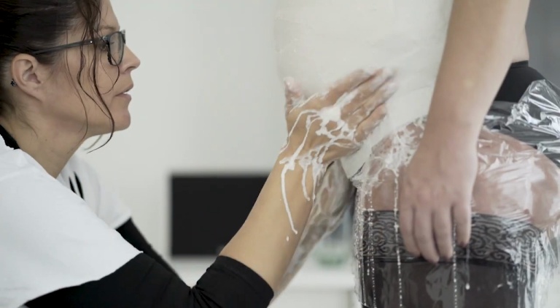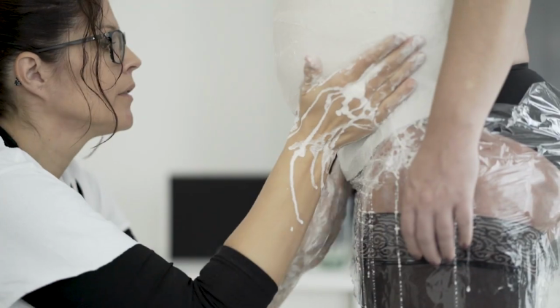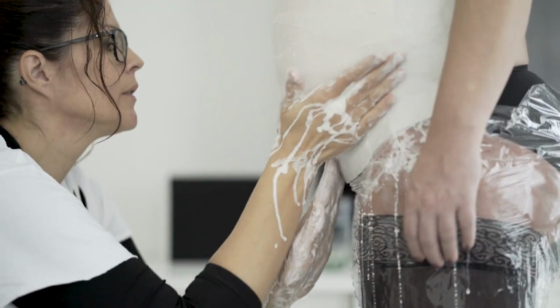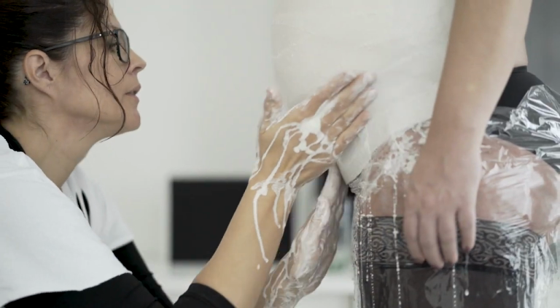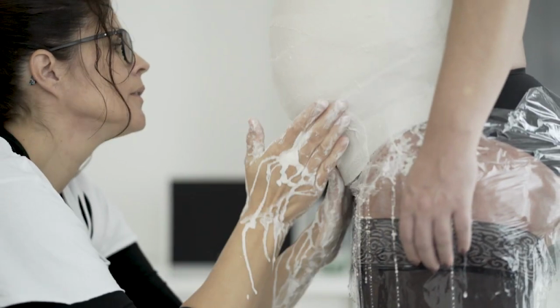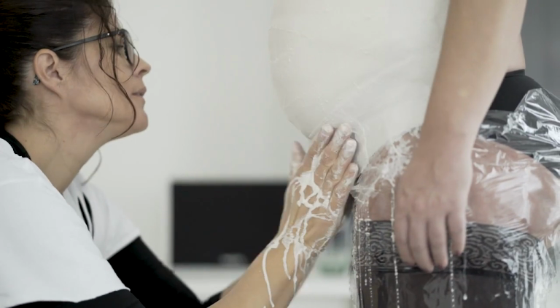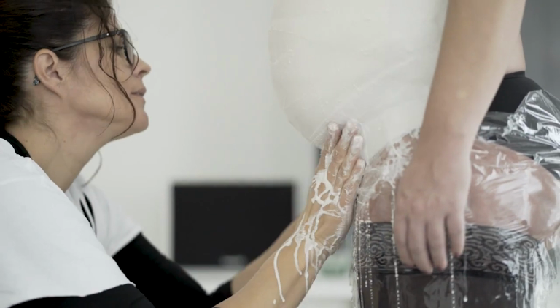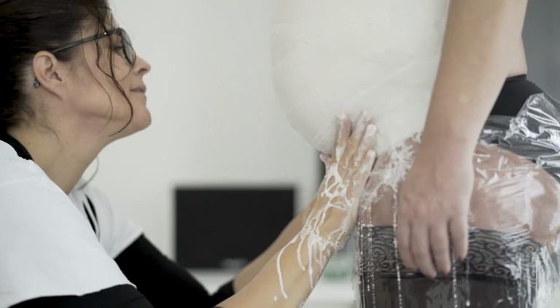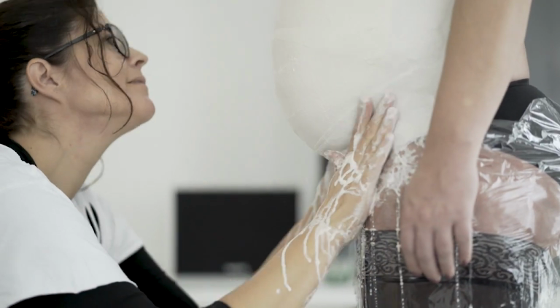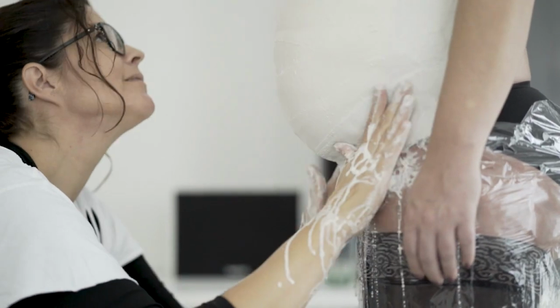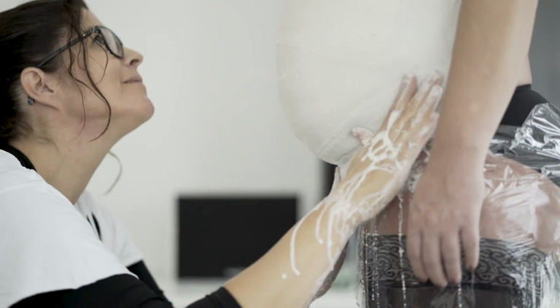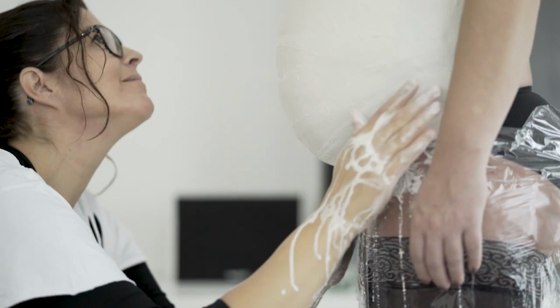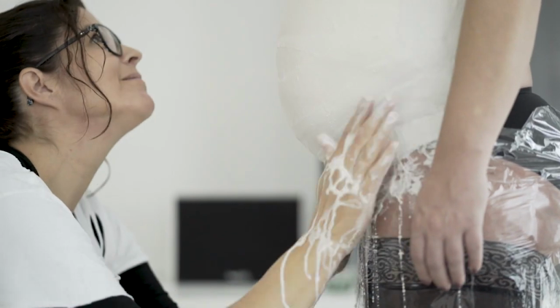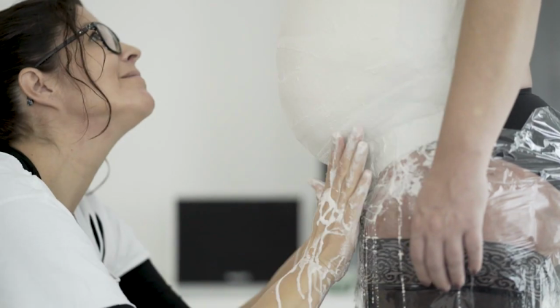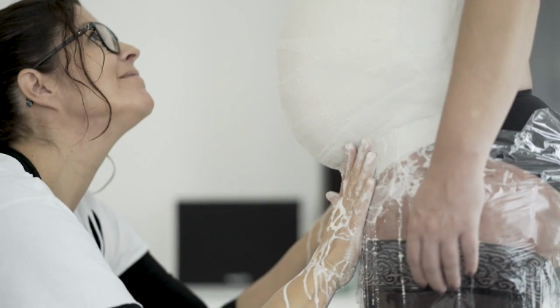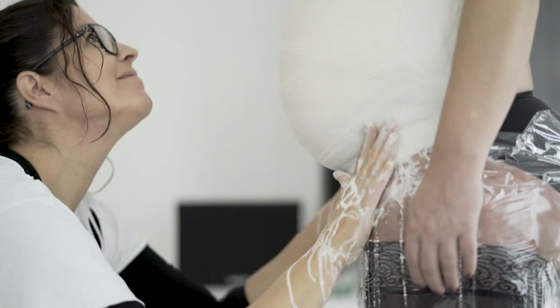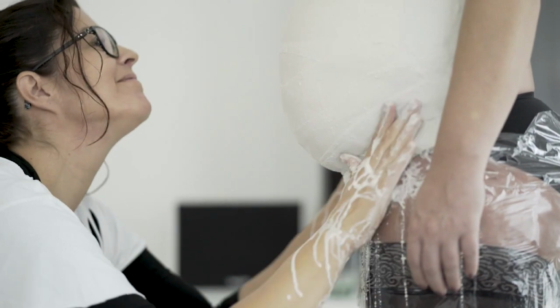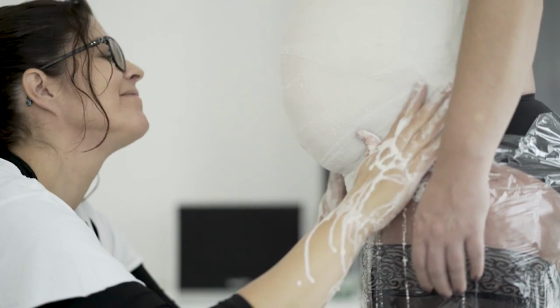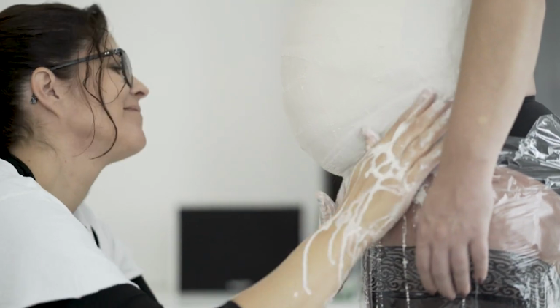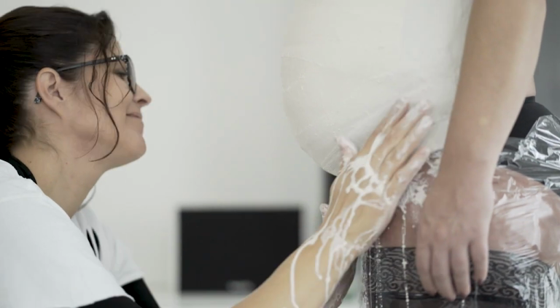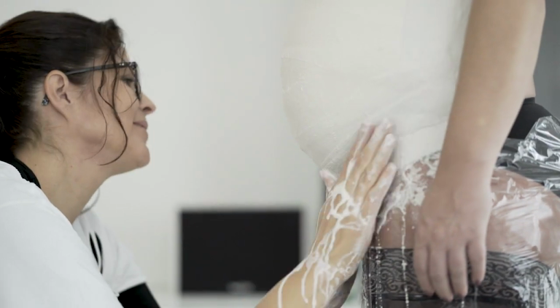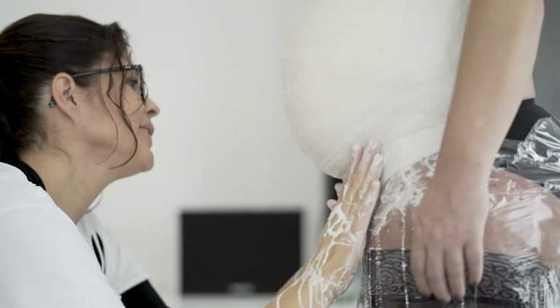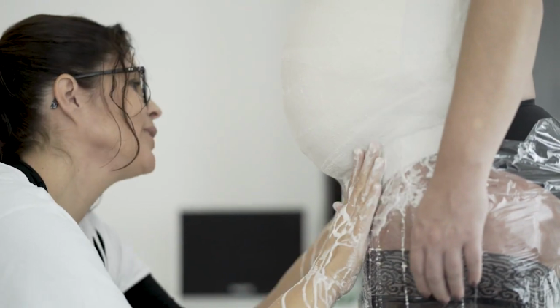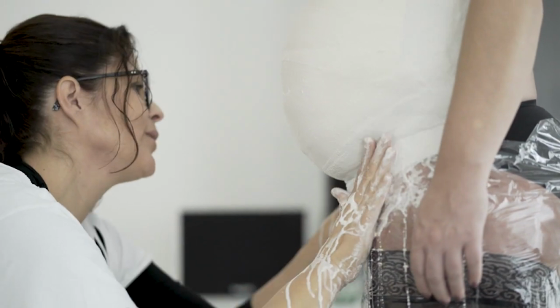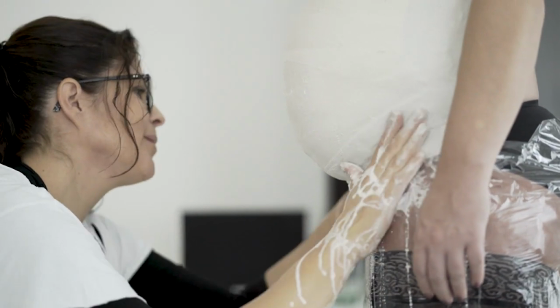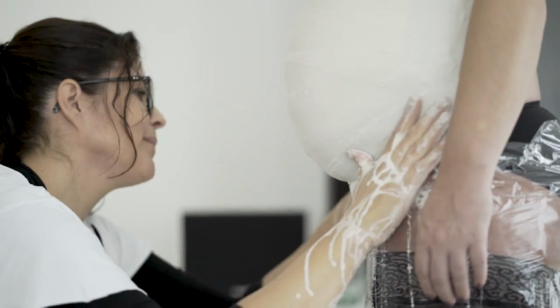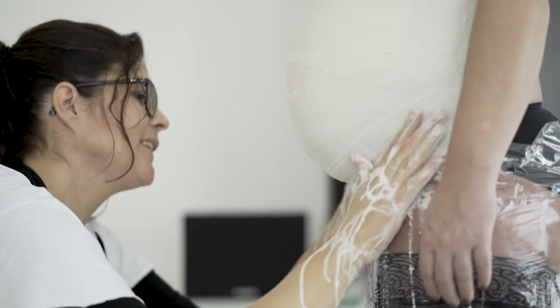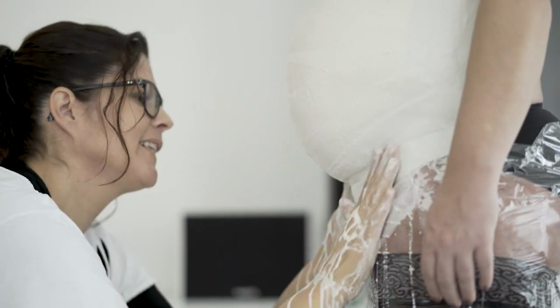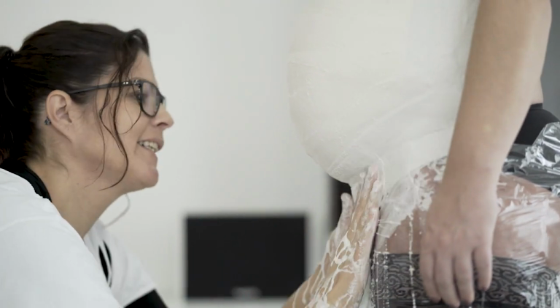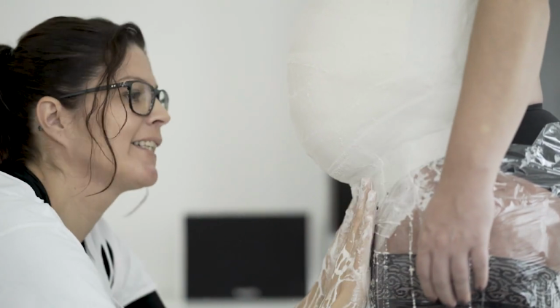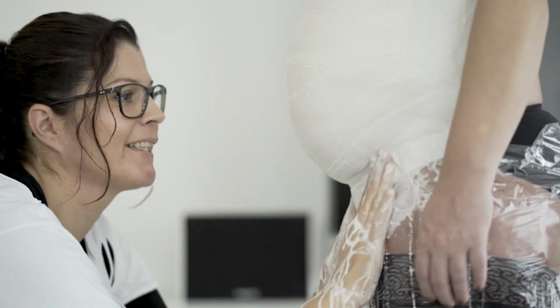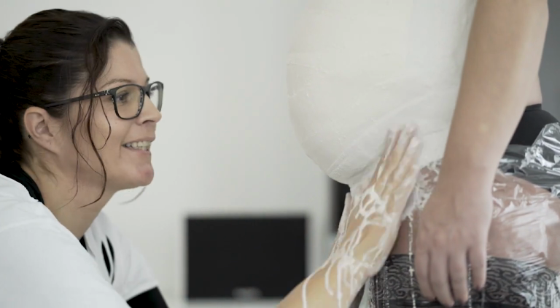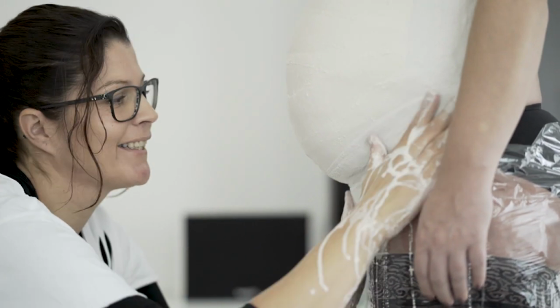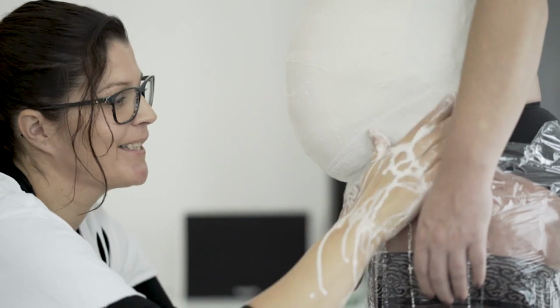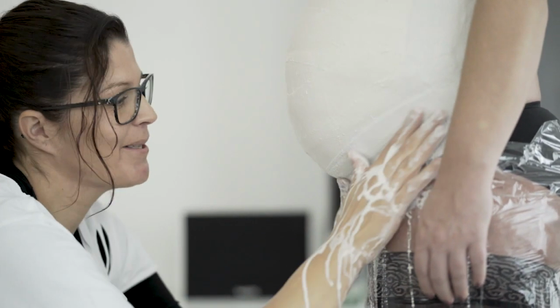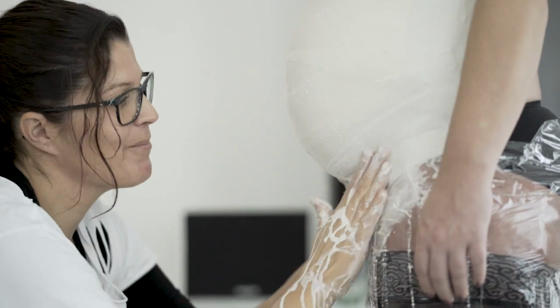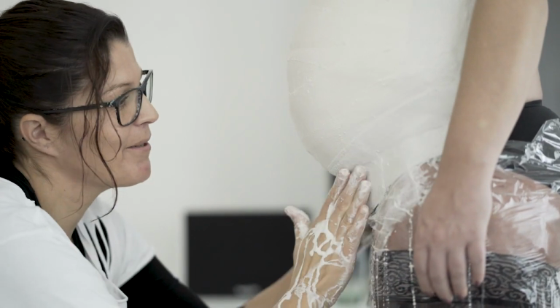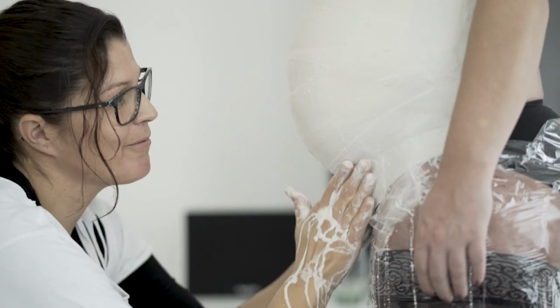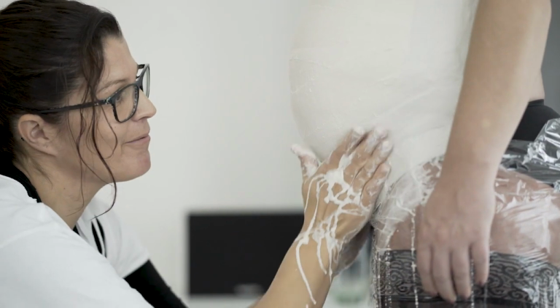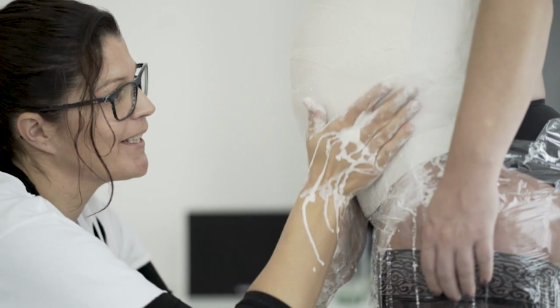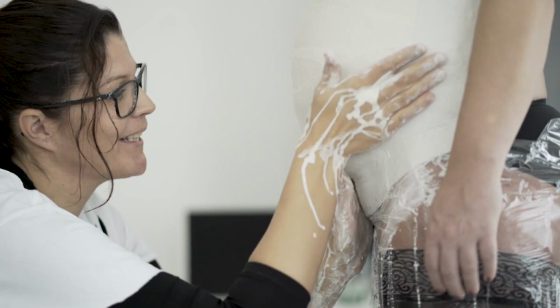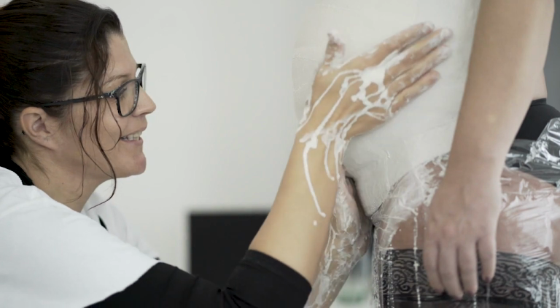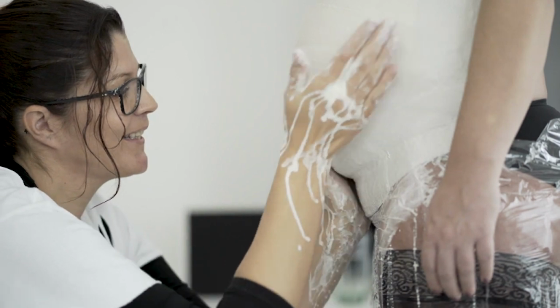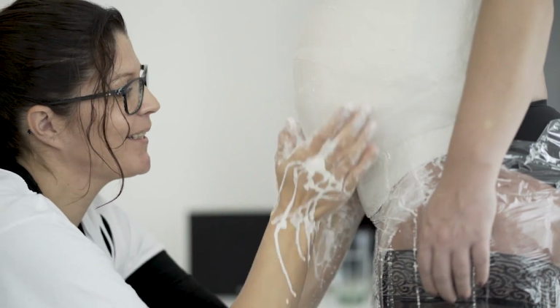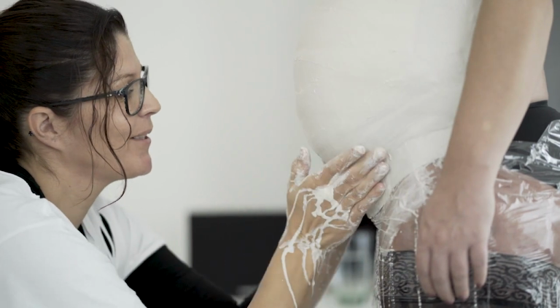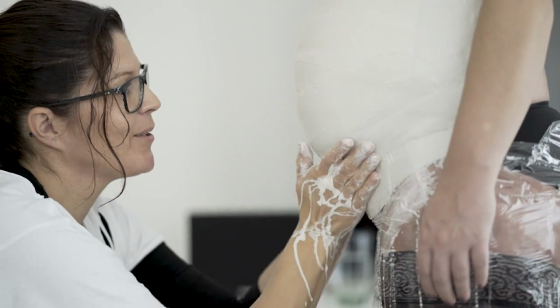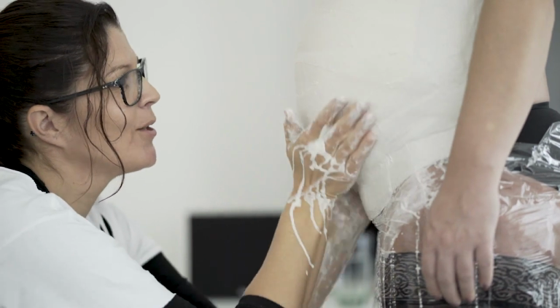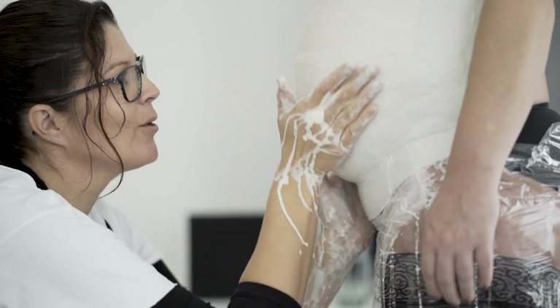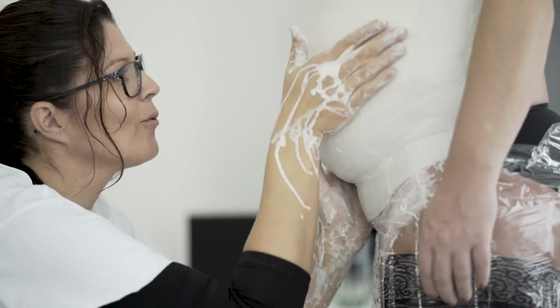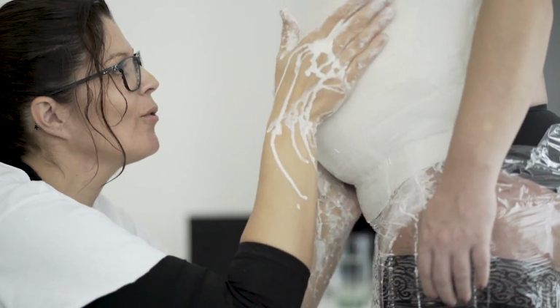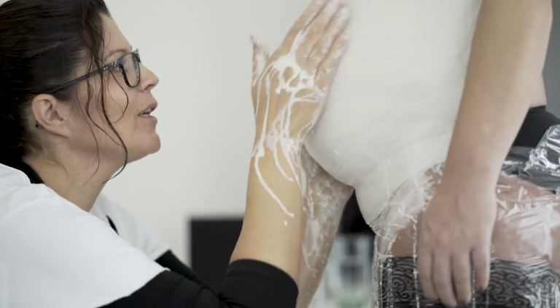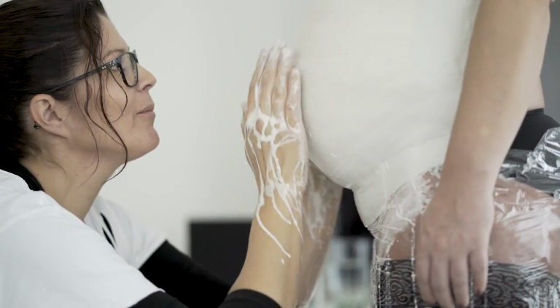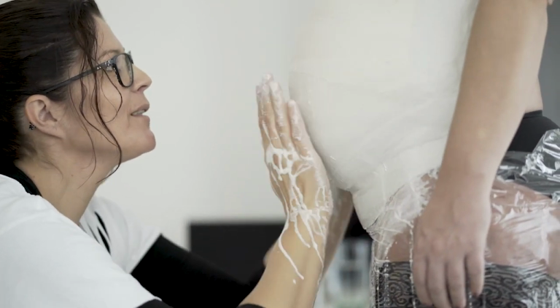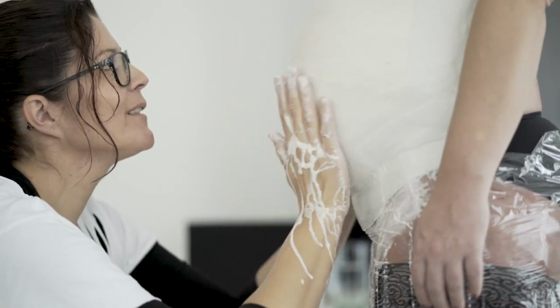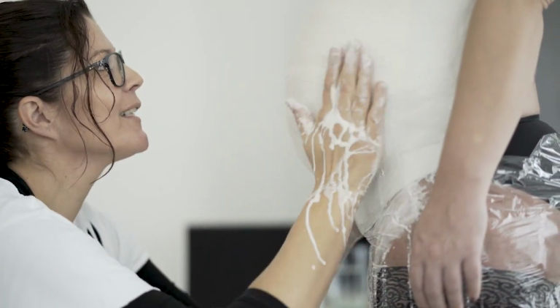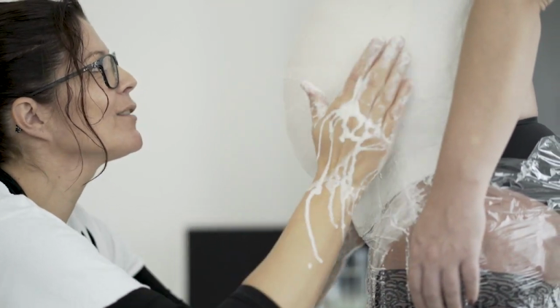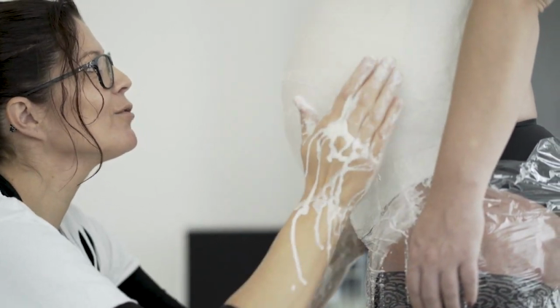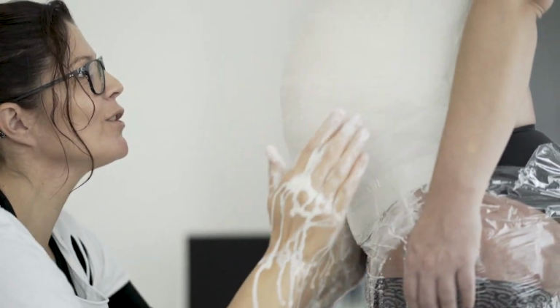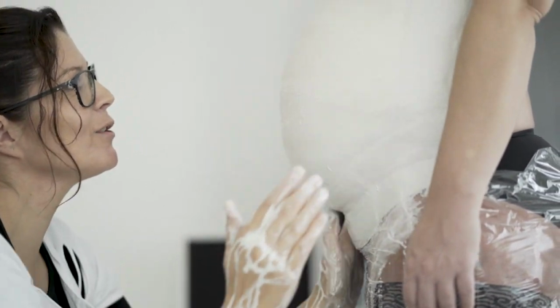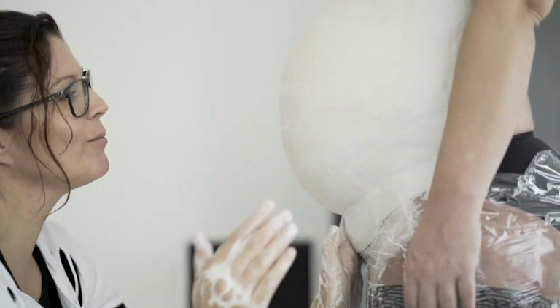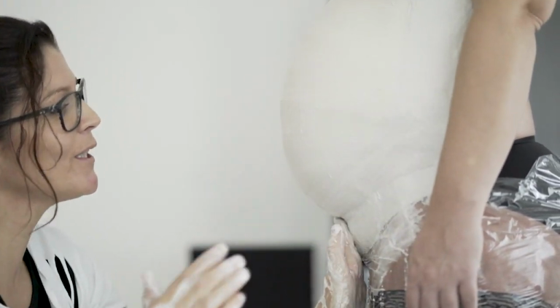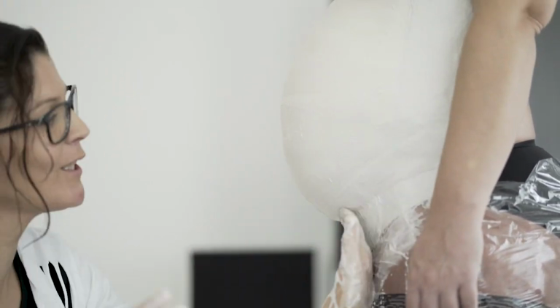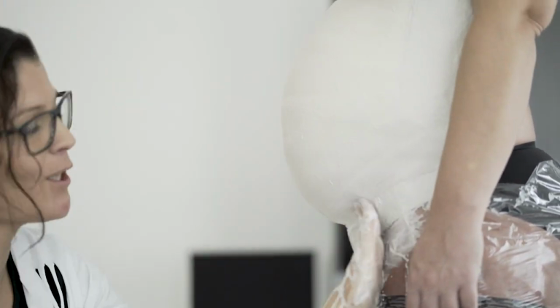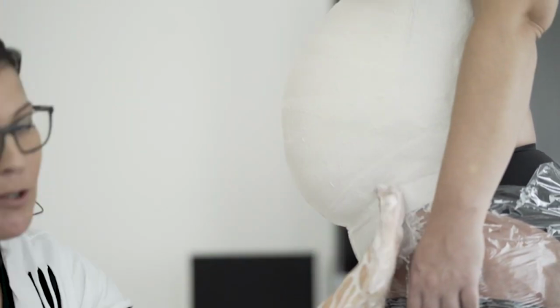Damit der Babybauch an der Wand gut wirkt, auch den Beinansatz immer mit eingipsen.